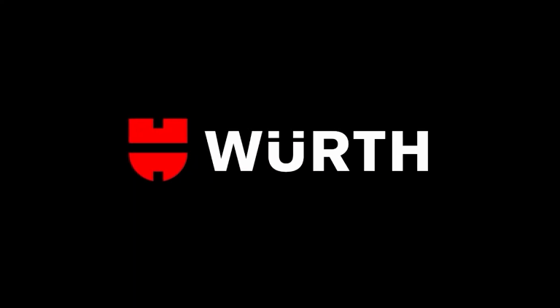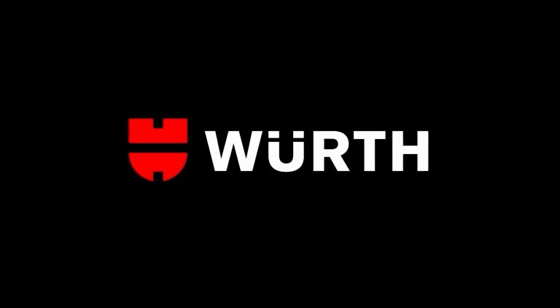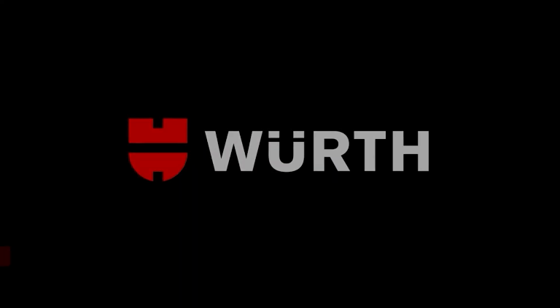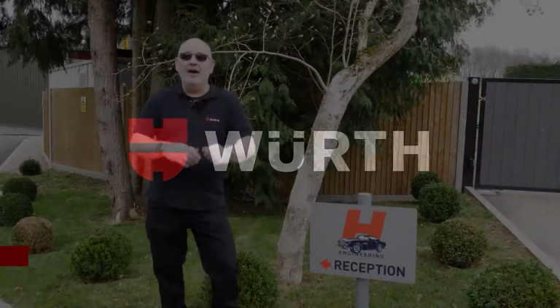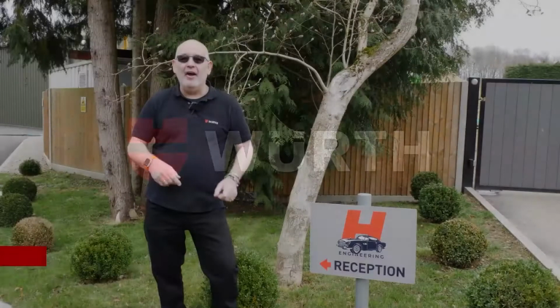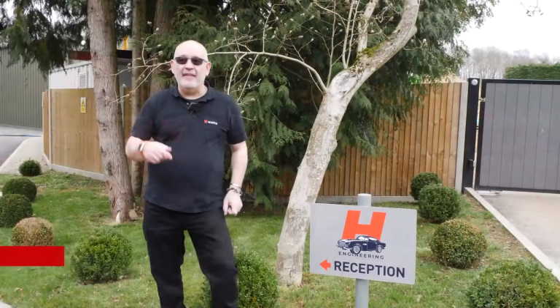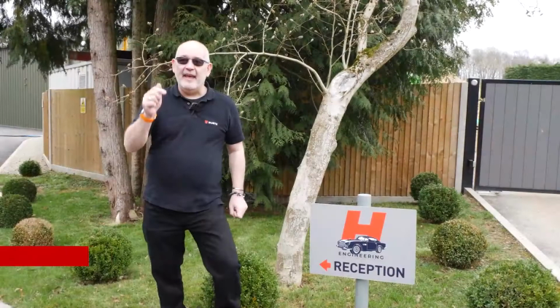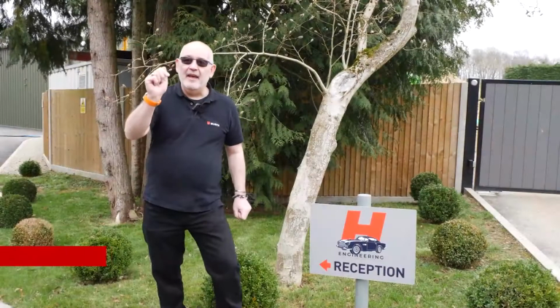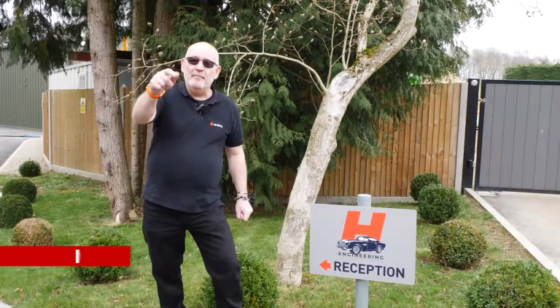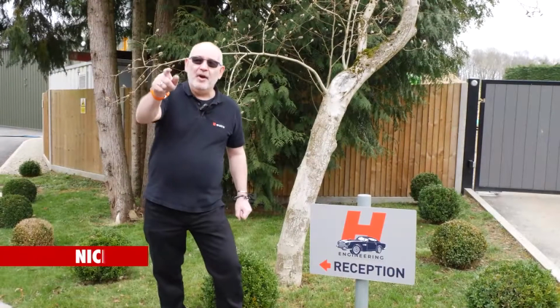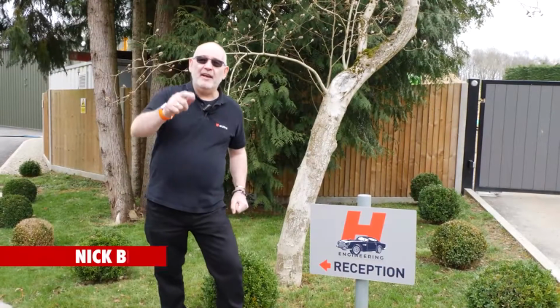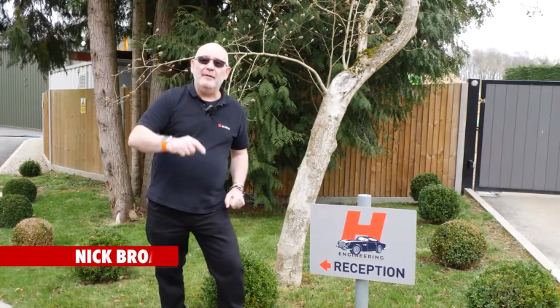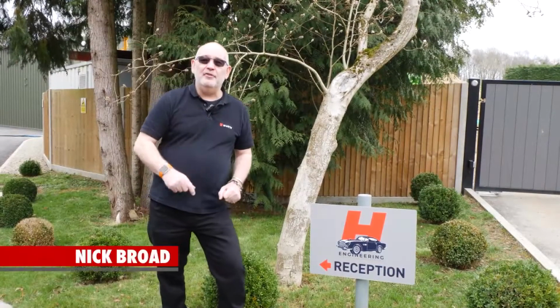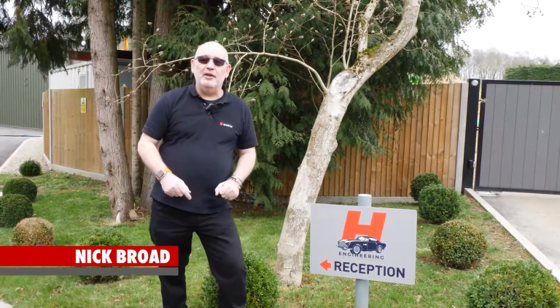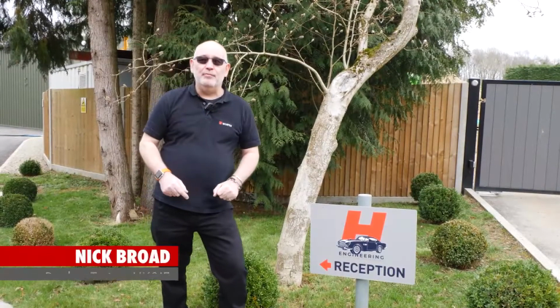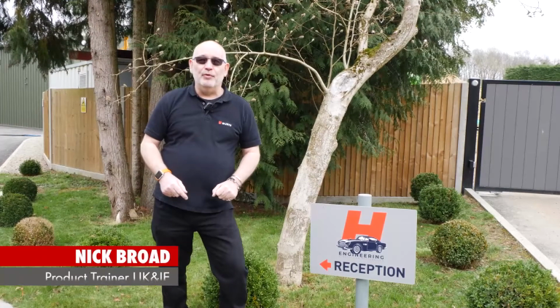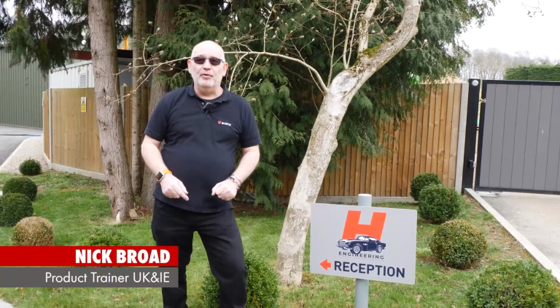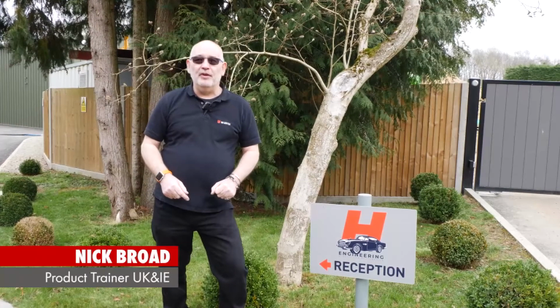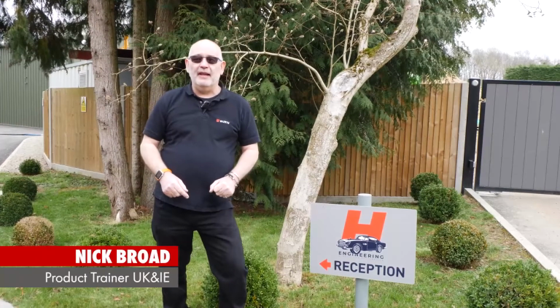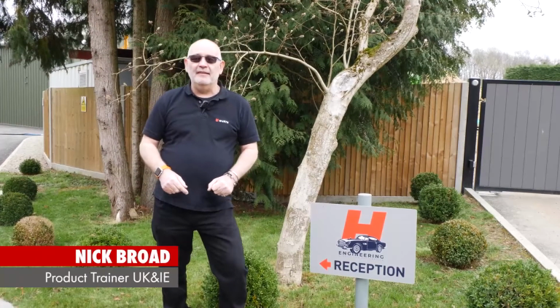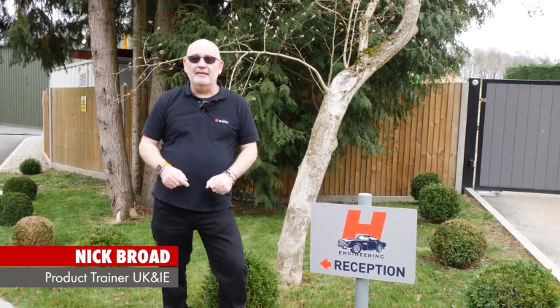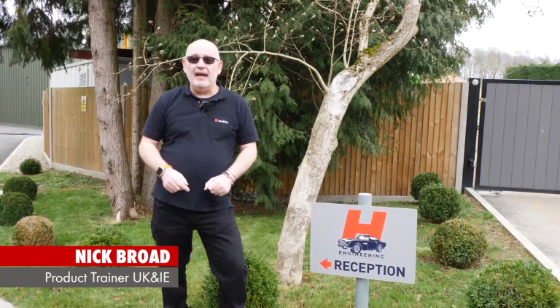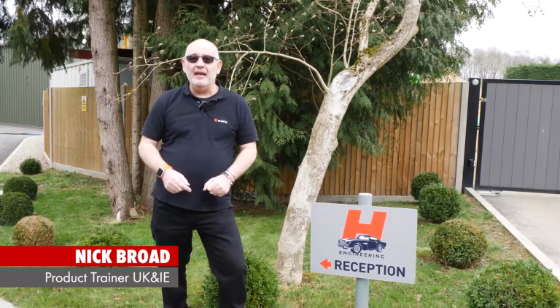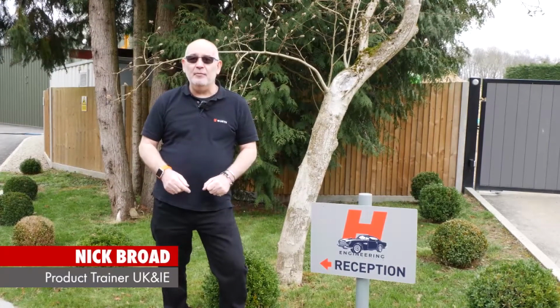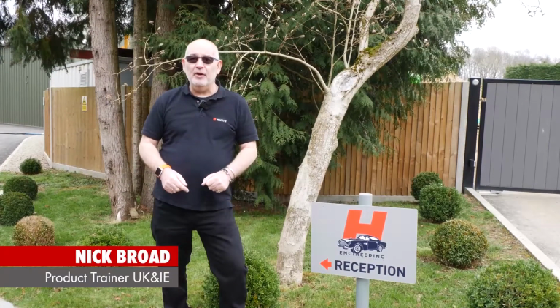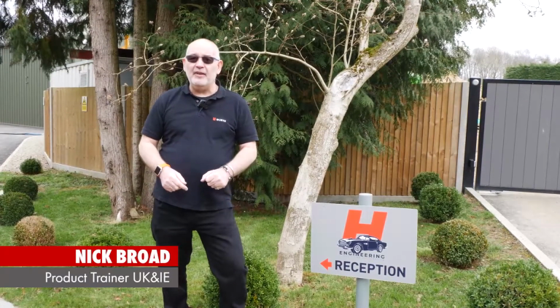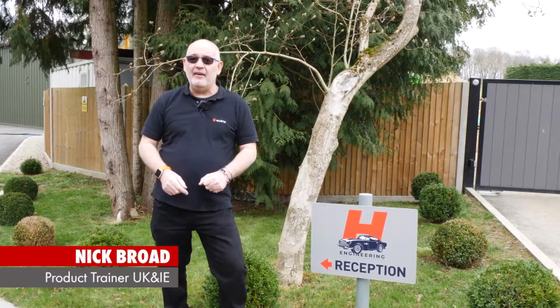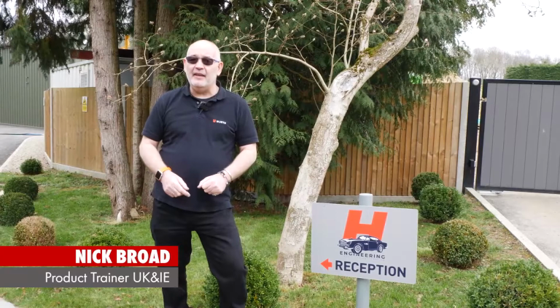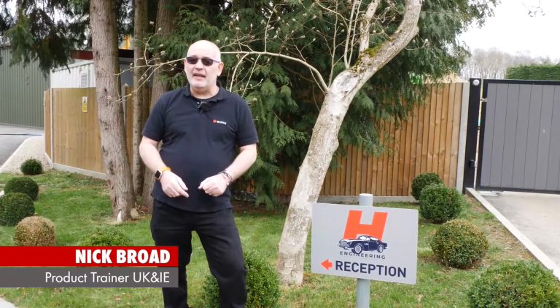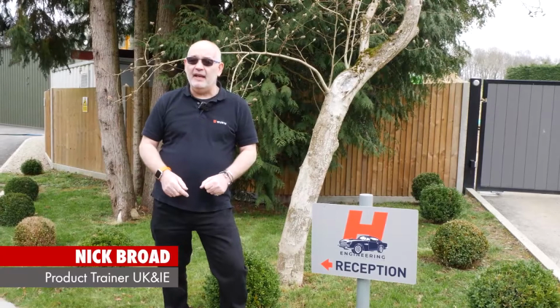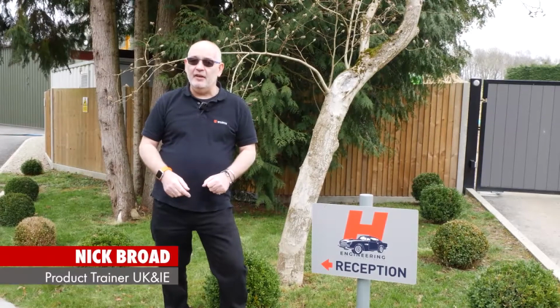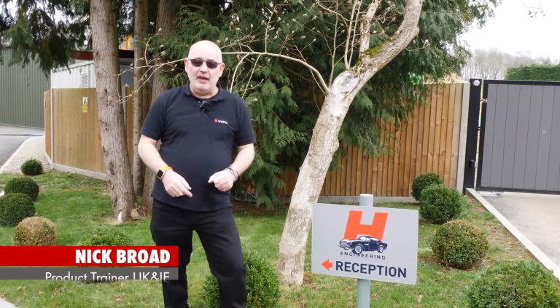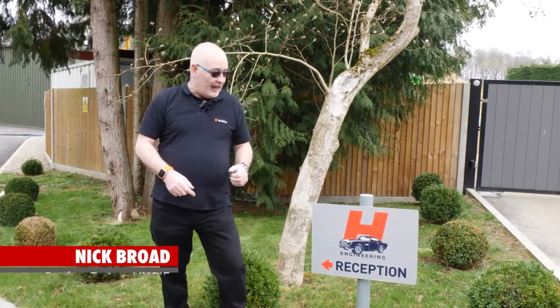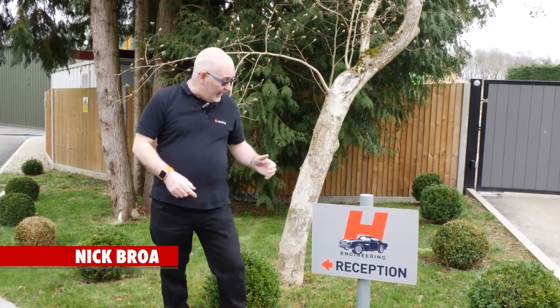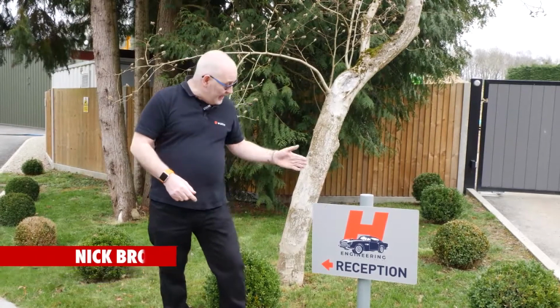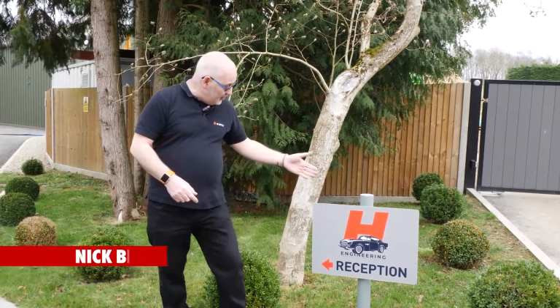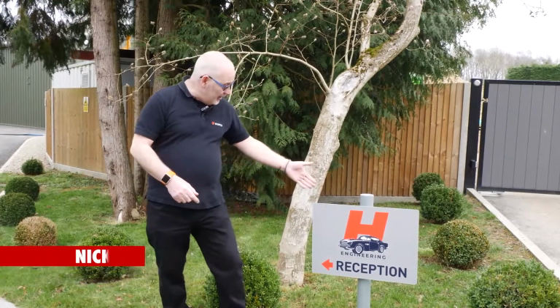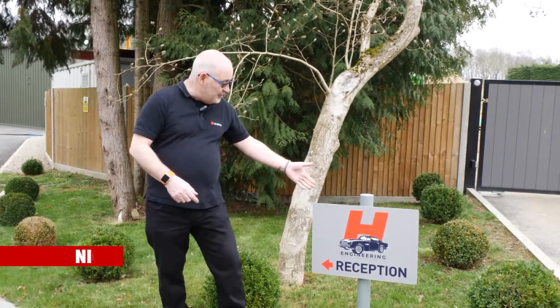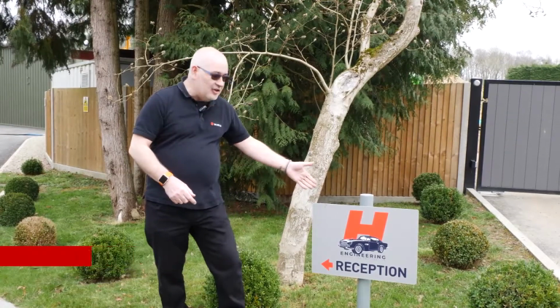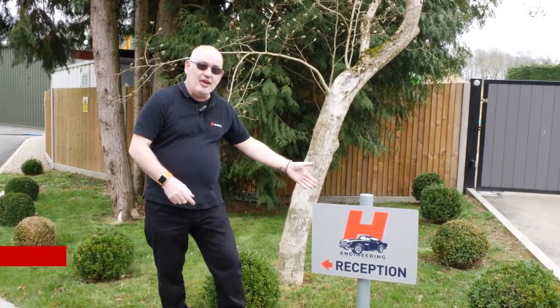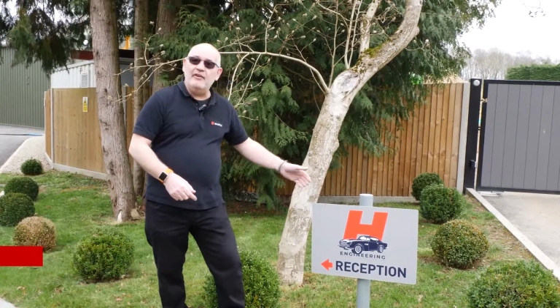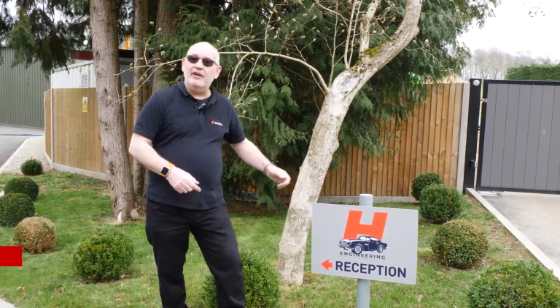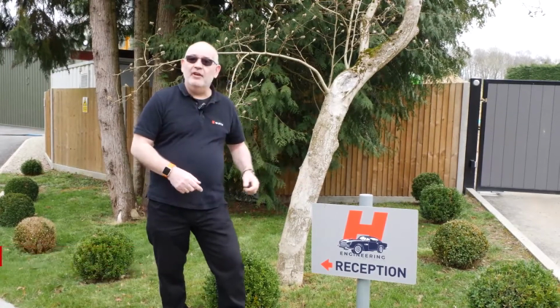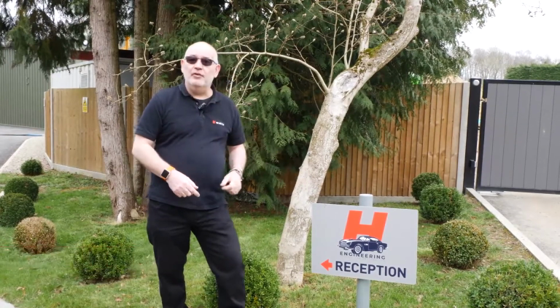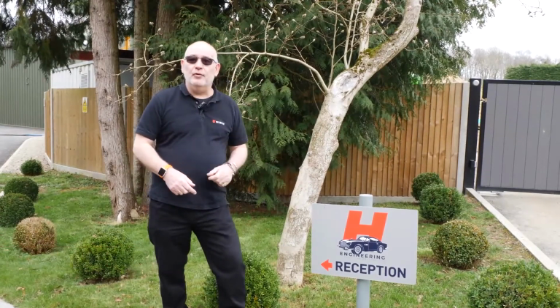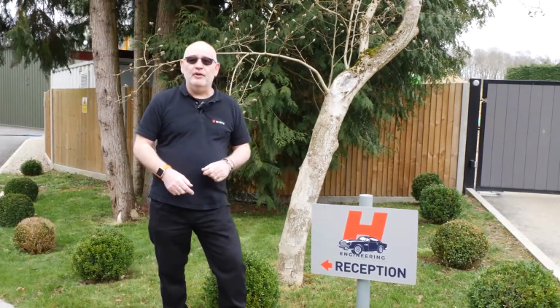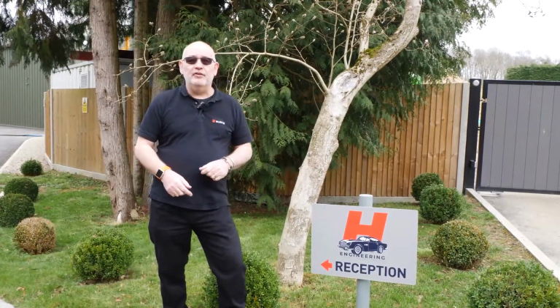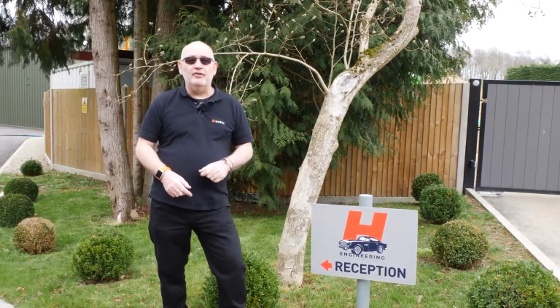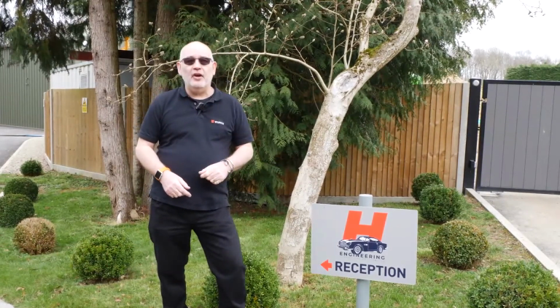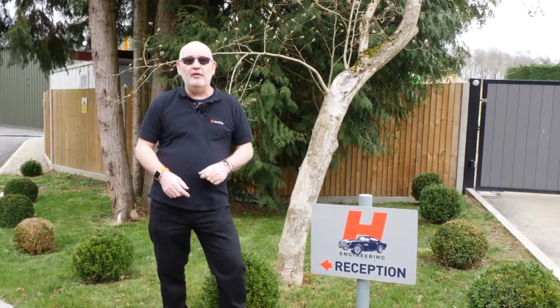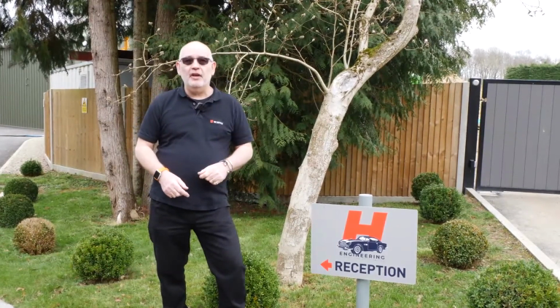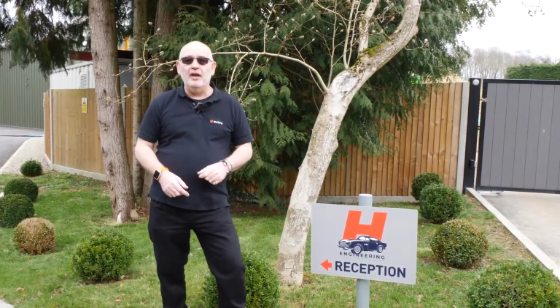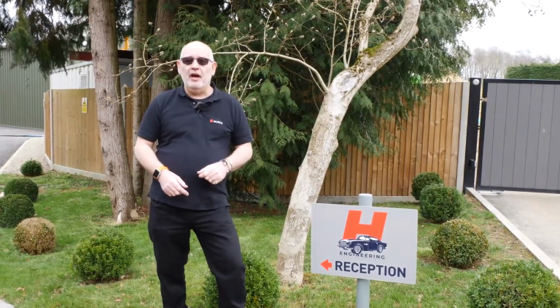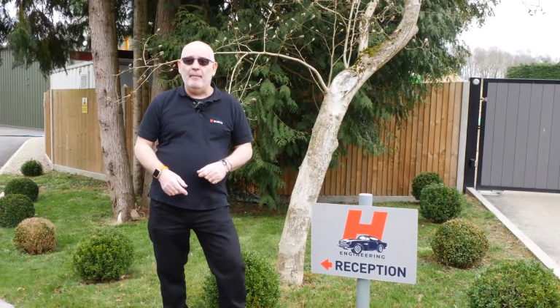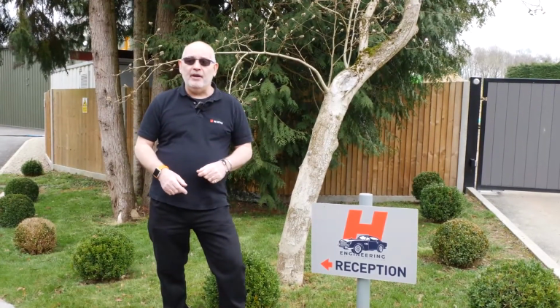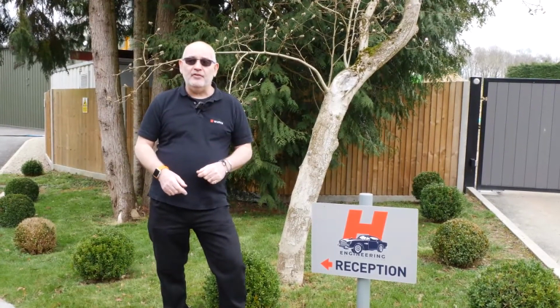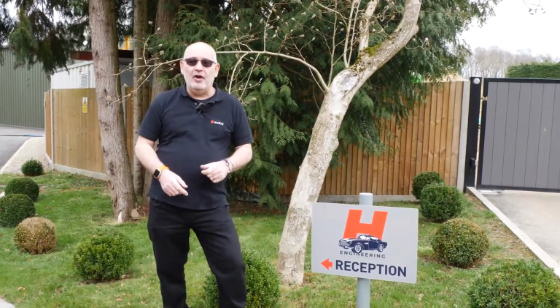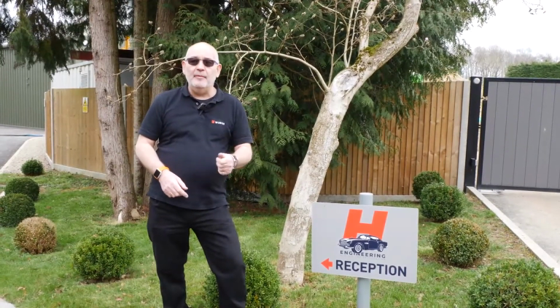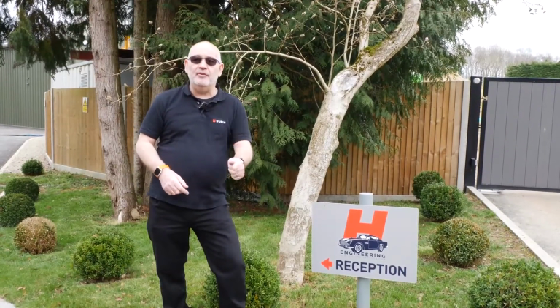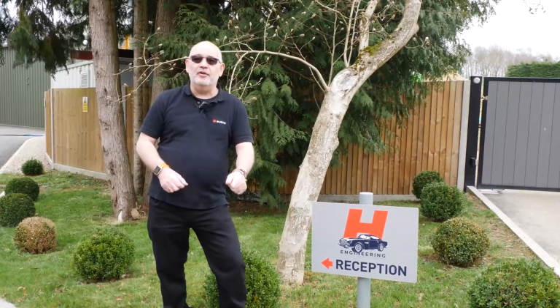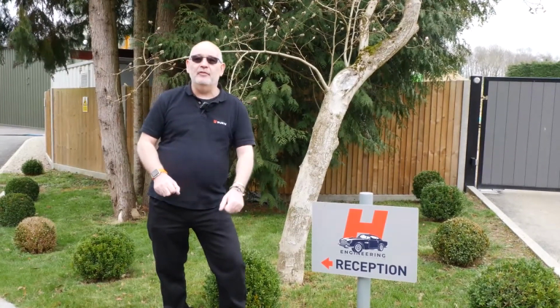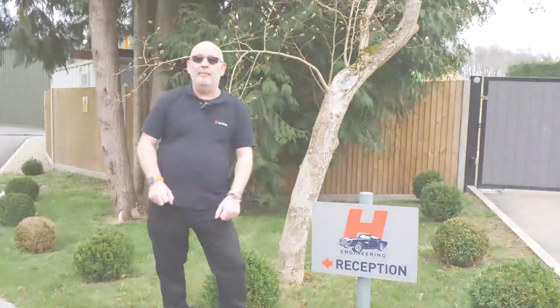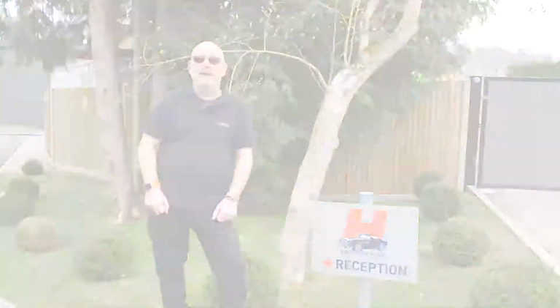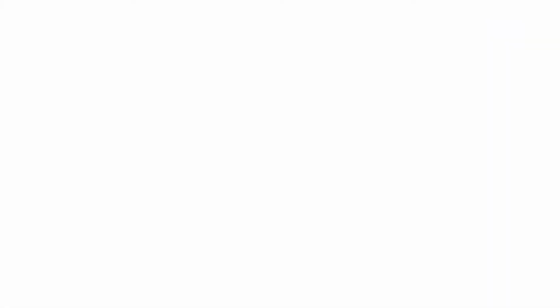Hi there, my name is Nick Broad and today we're down in Kent at H Engineering talking to Tony about TimeCert Repair.